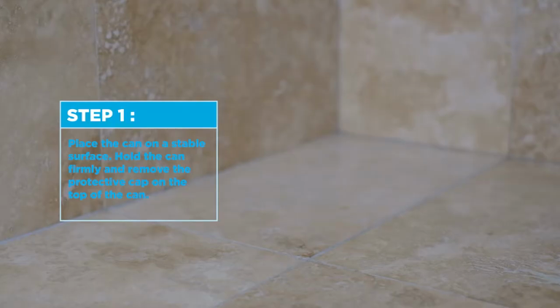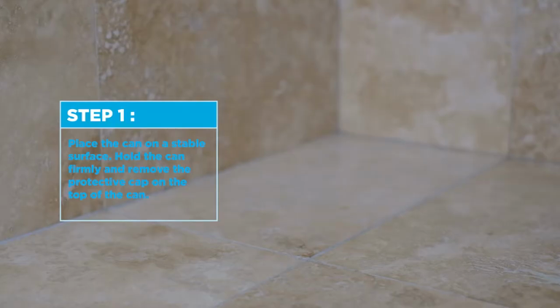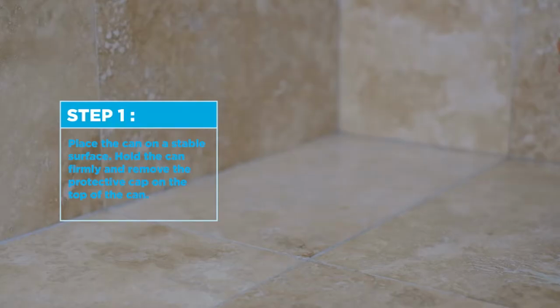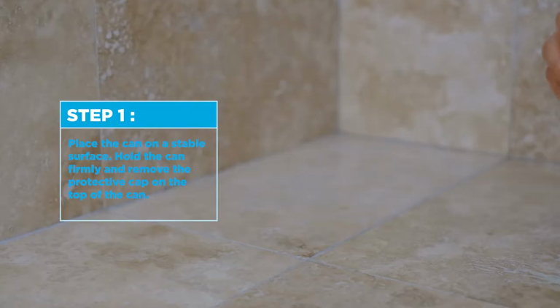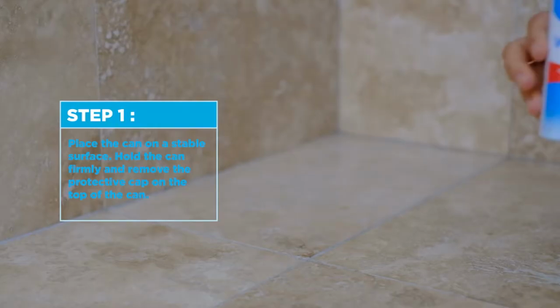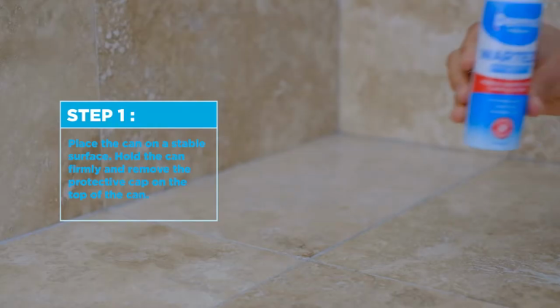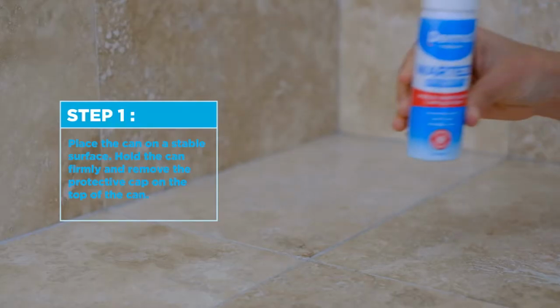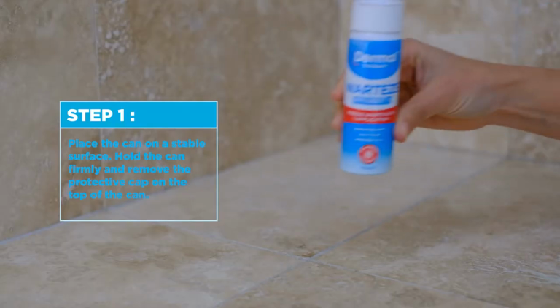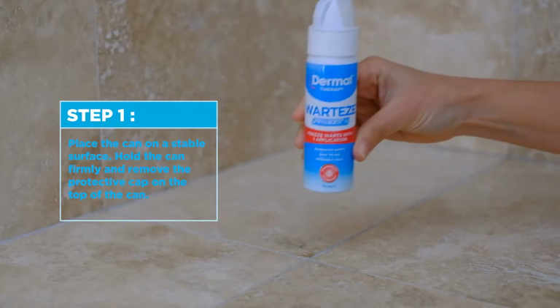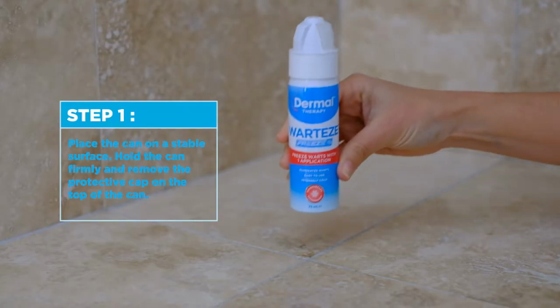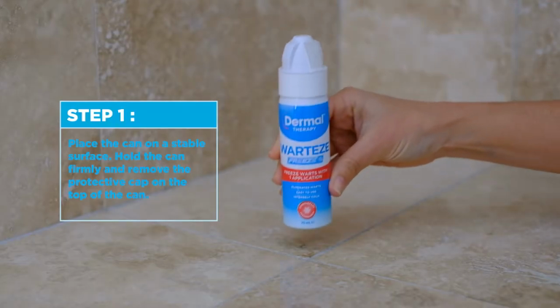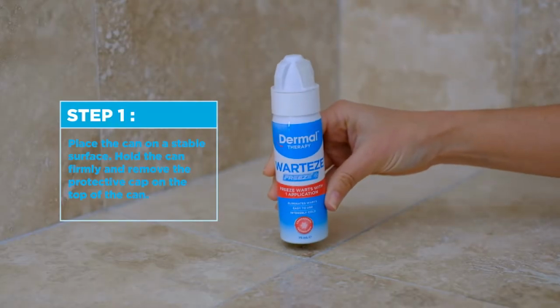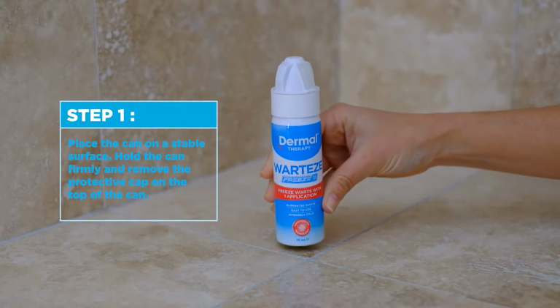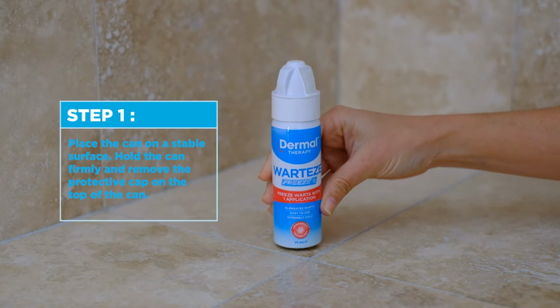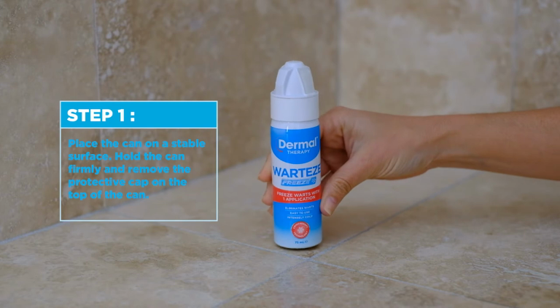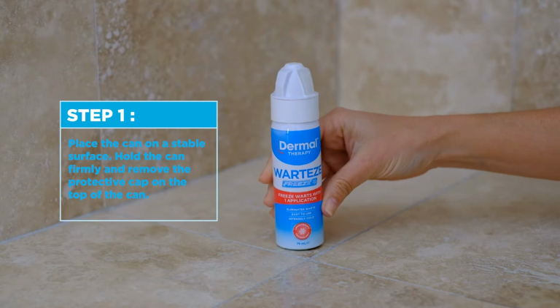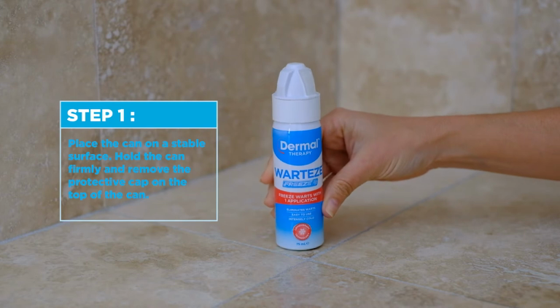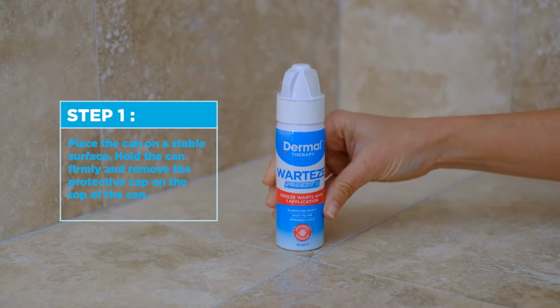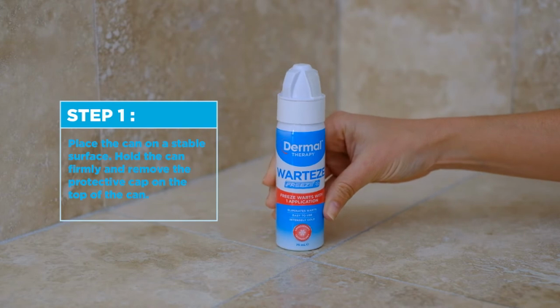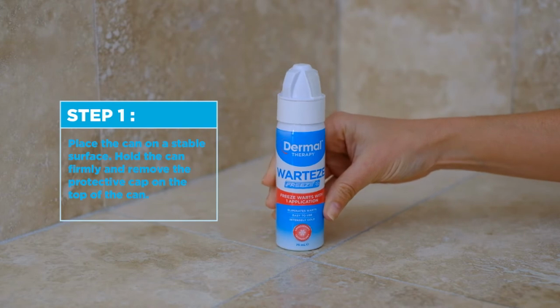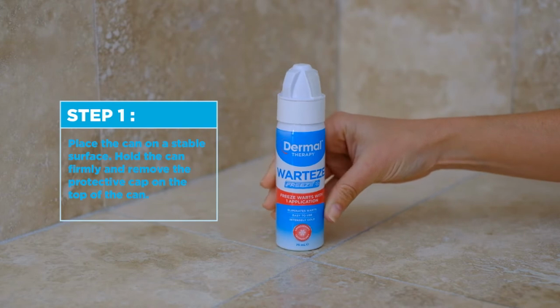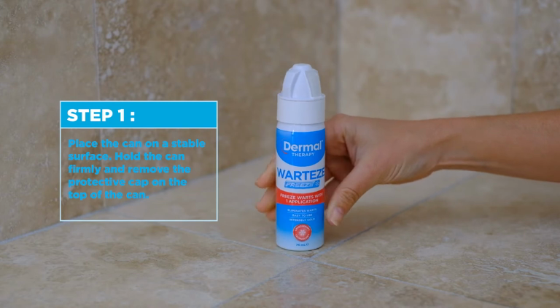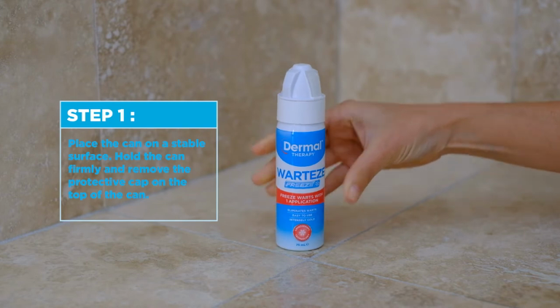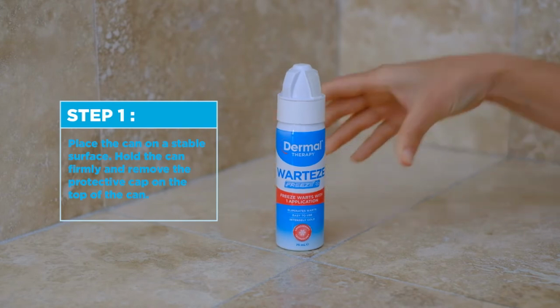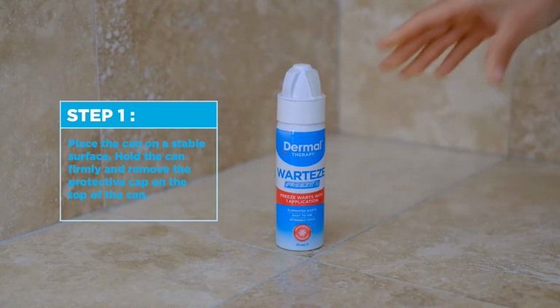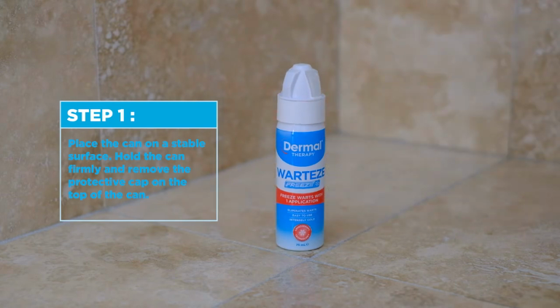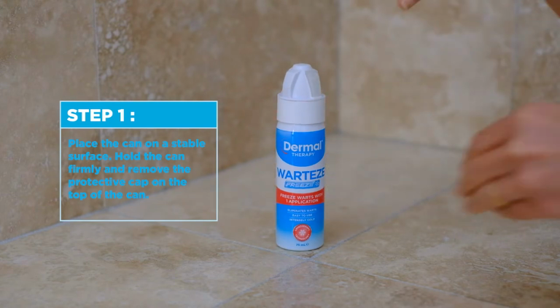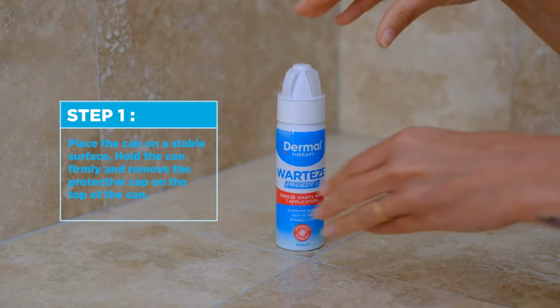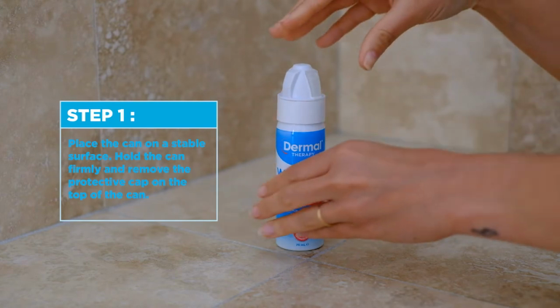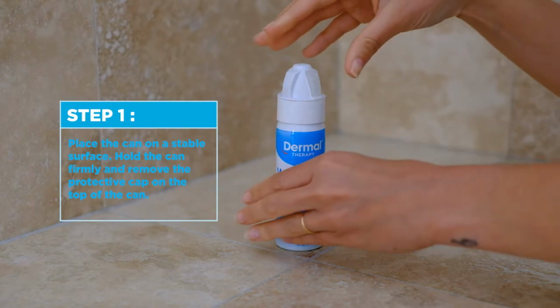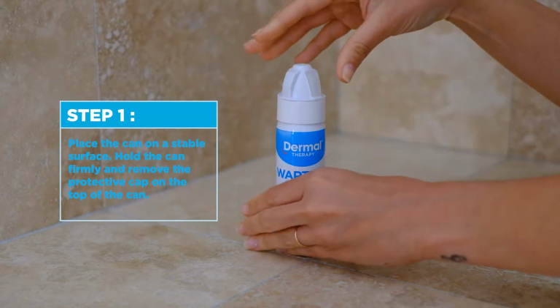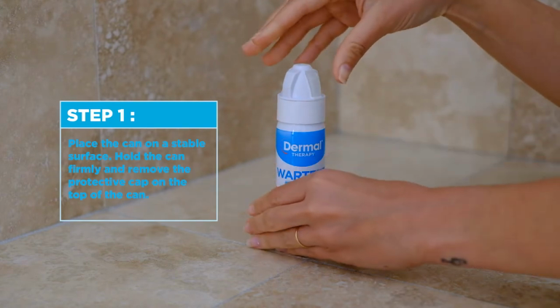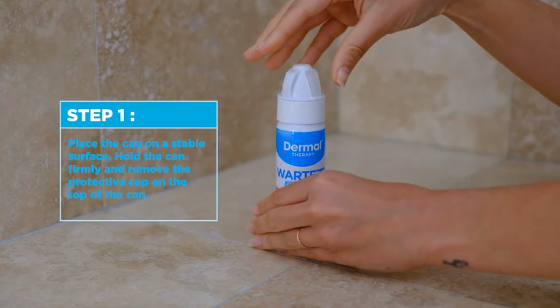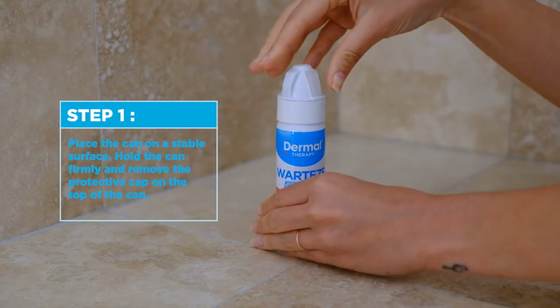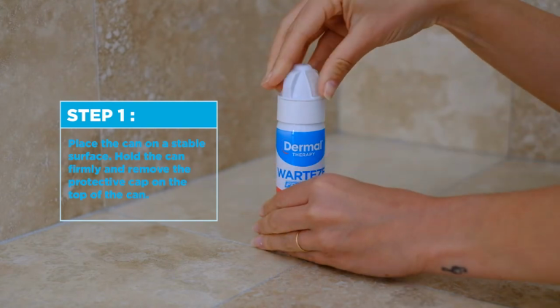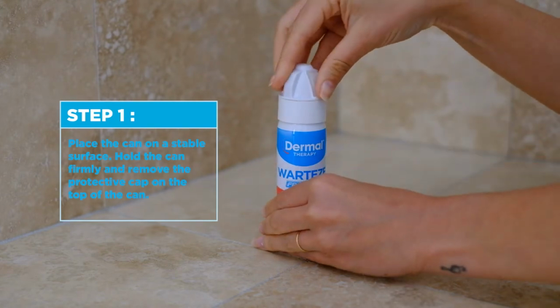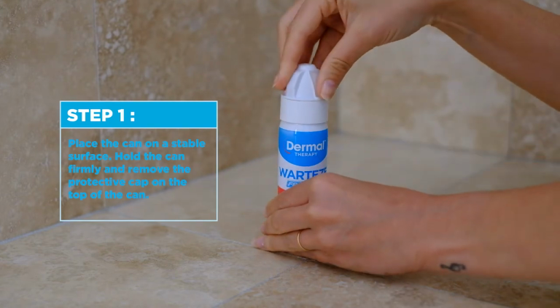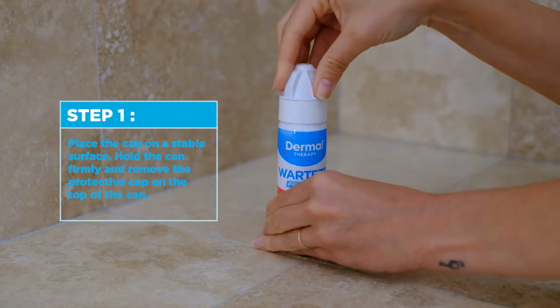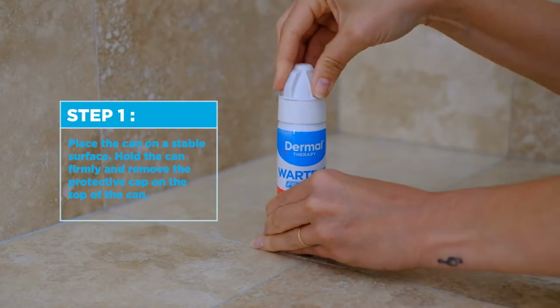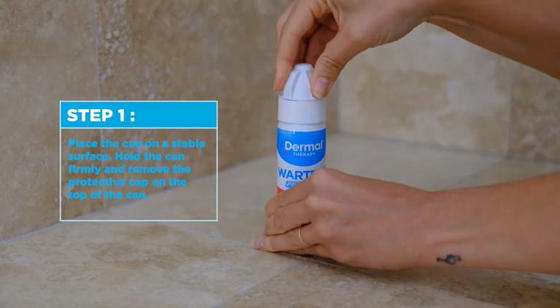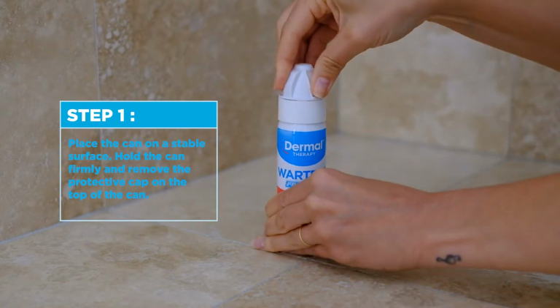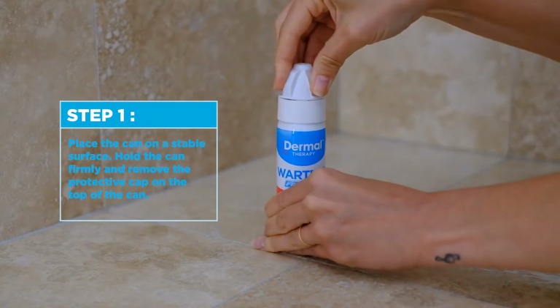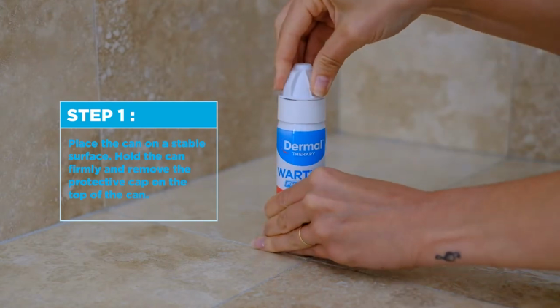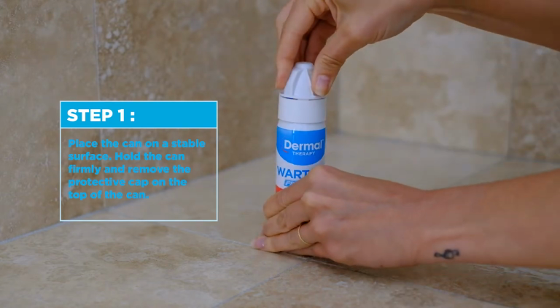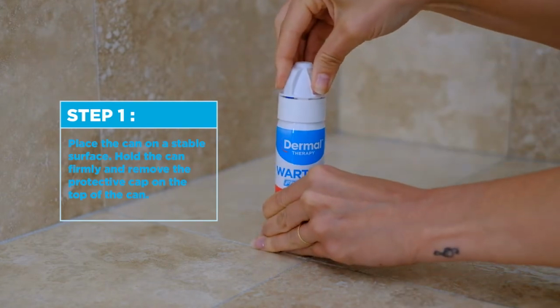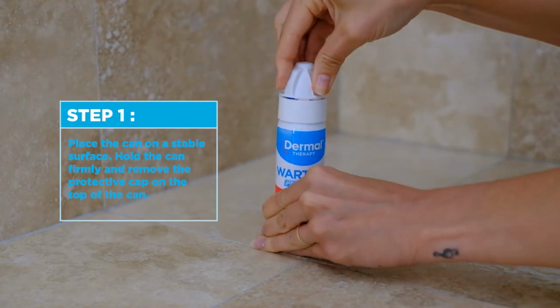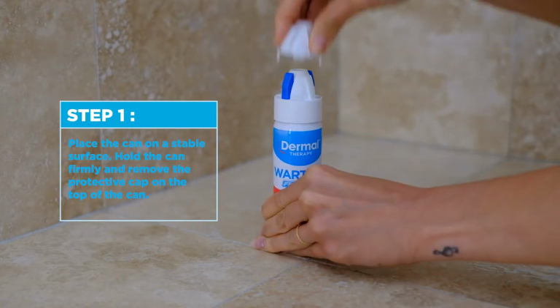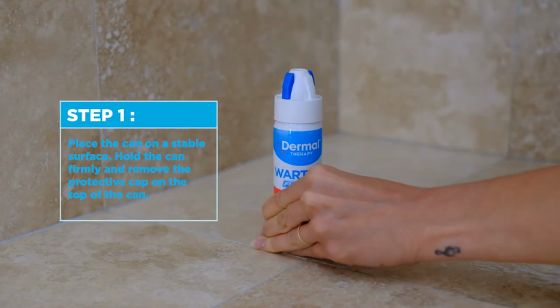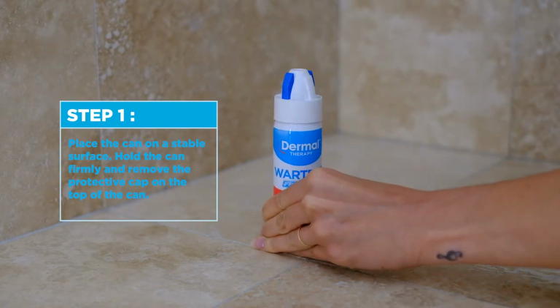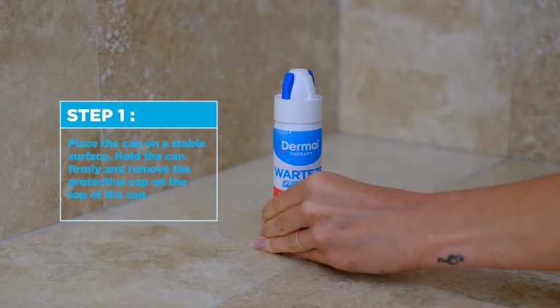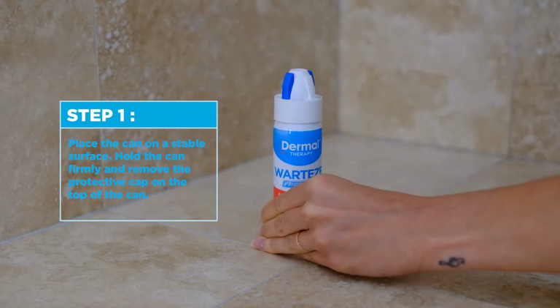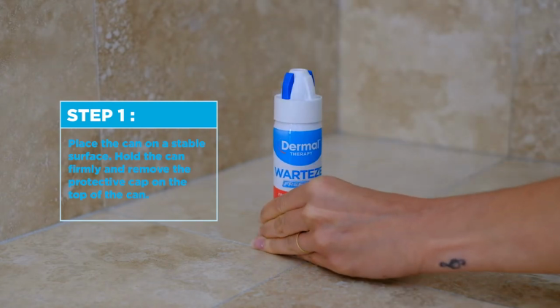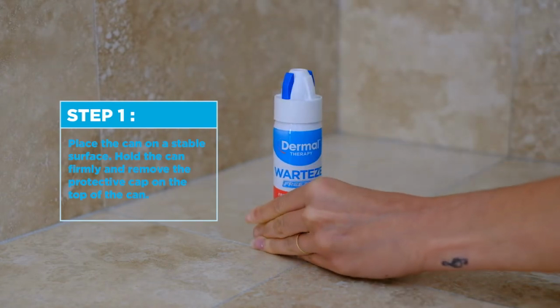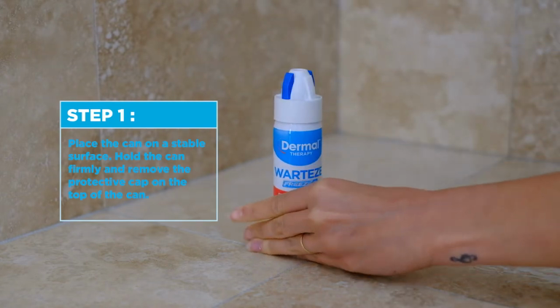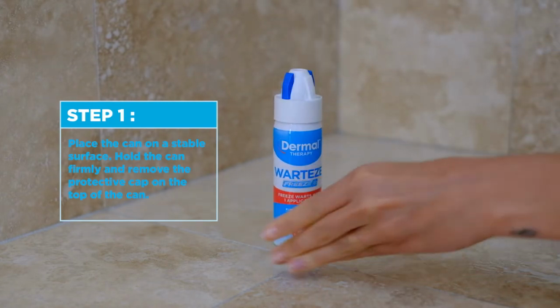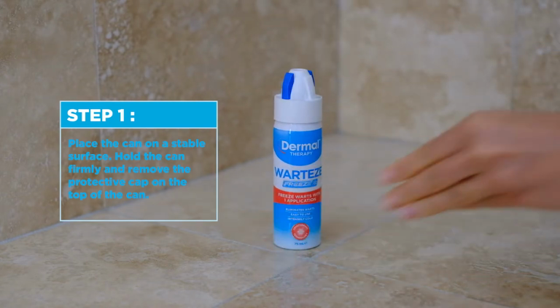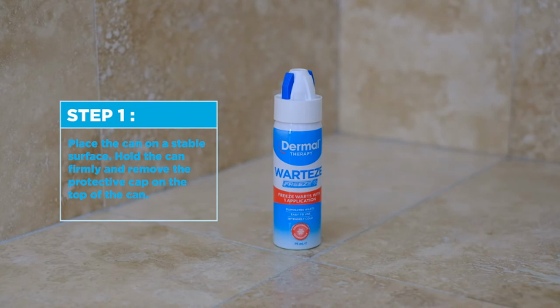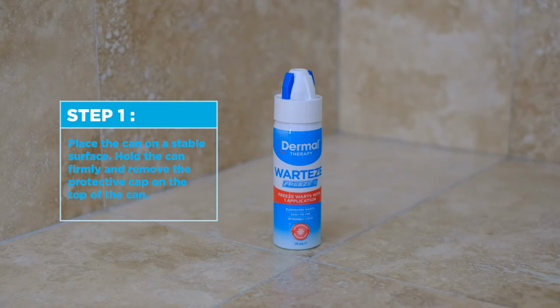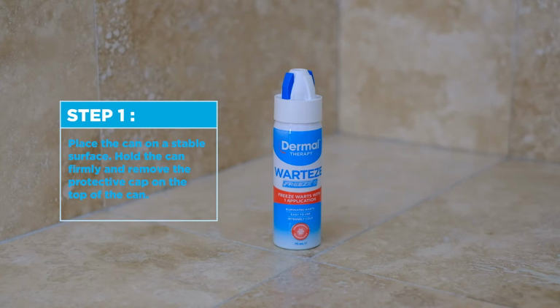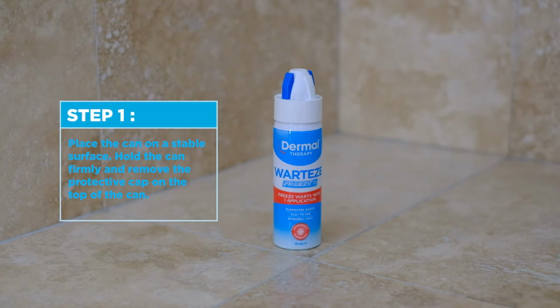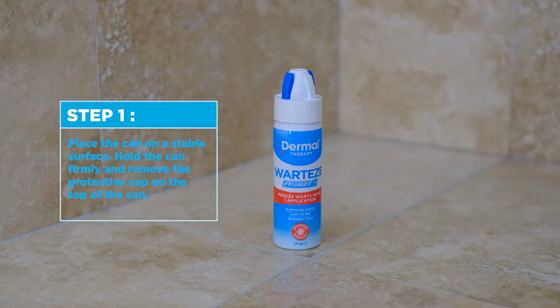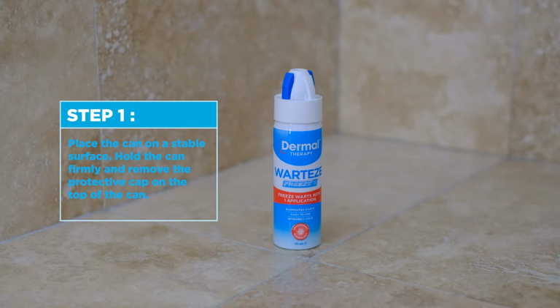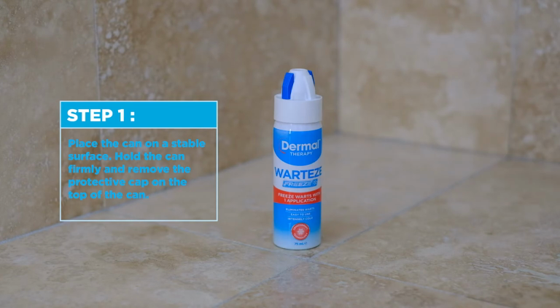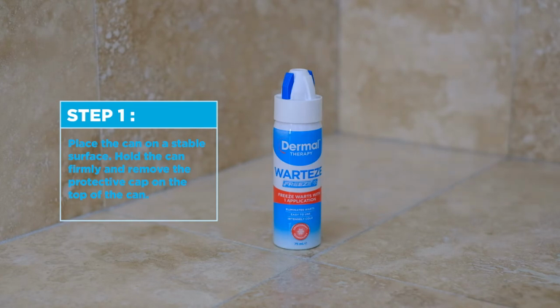Step 1. Place the can on a stable surface. Hold the can firmly and remove the protective cap on the top of the can.